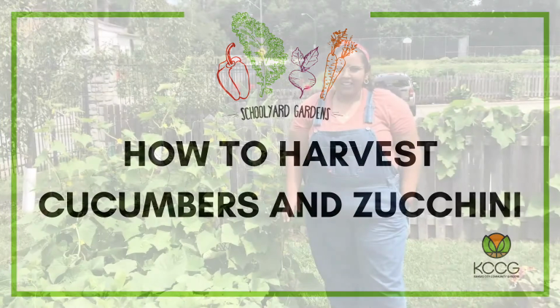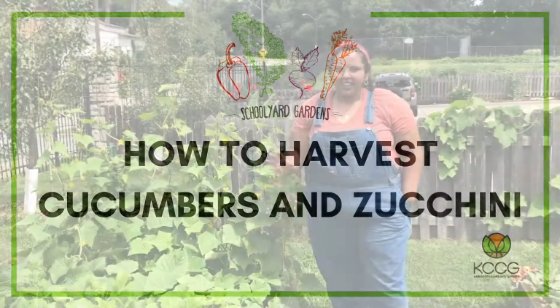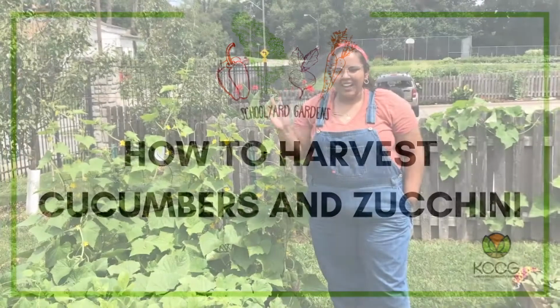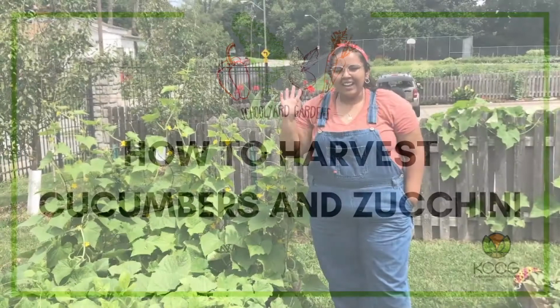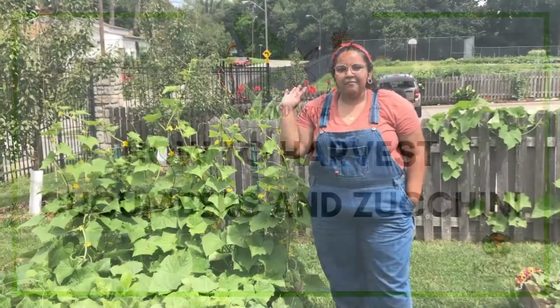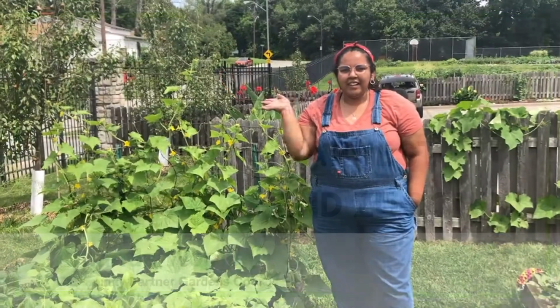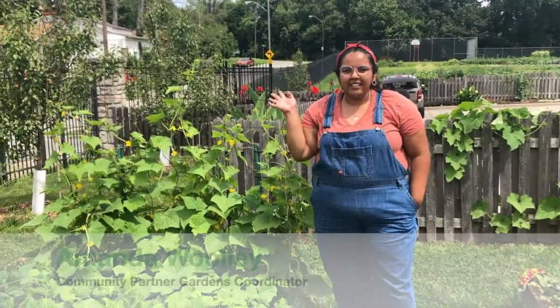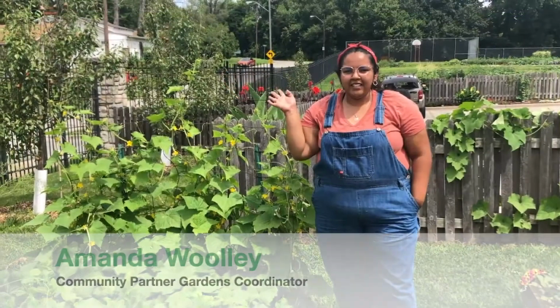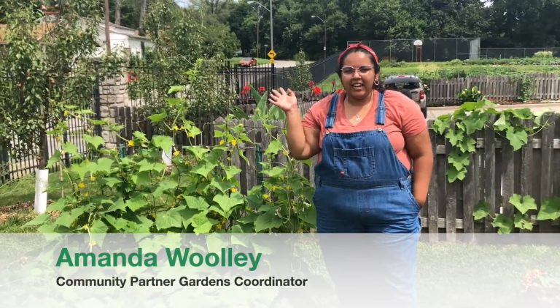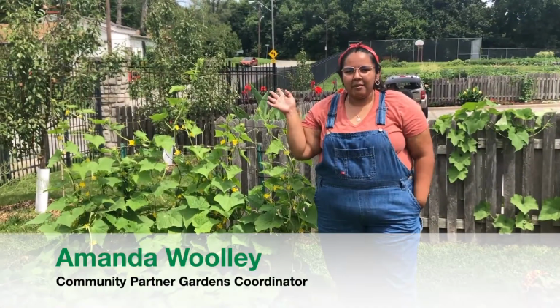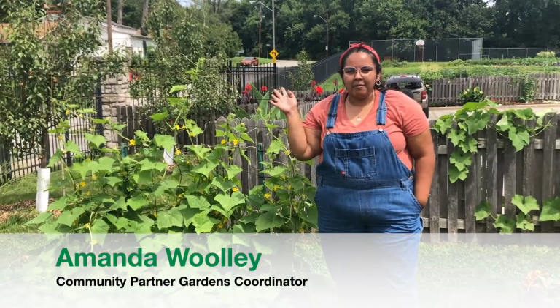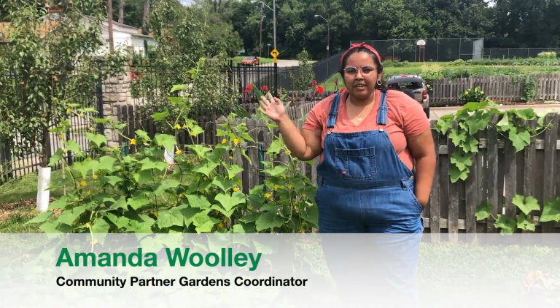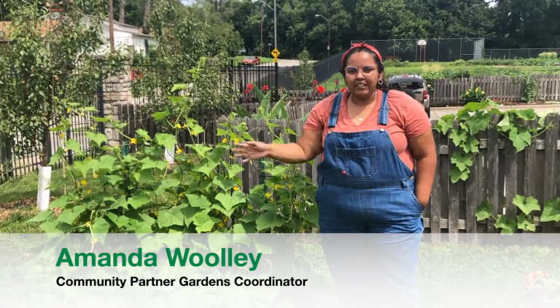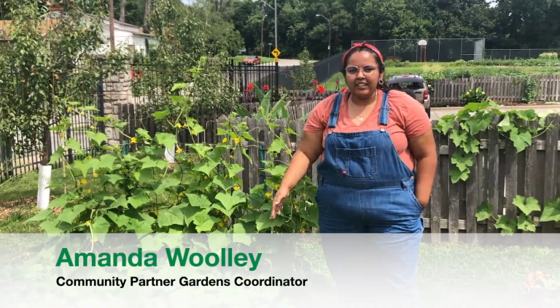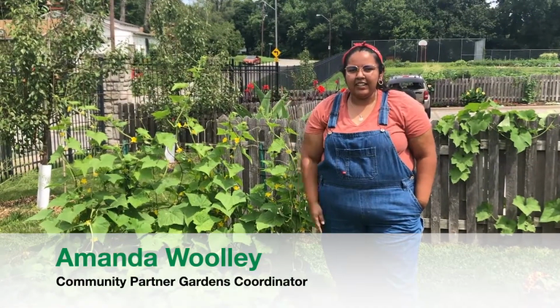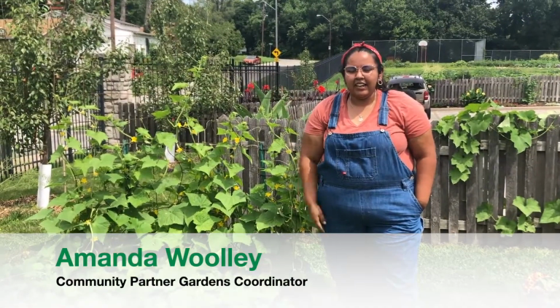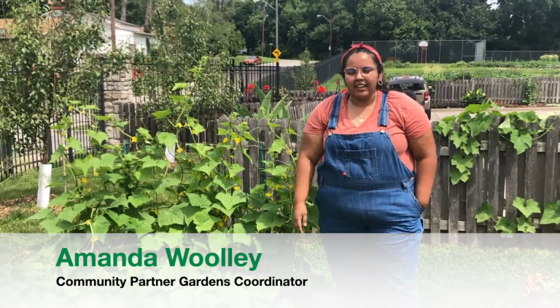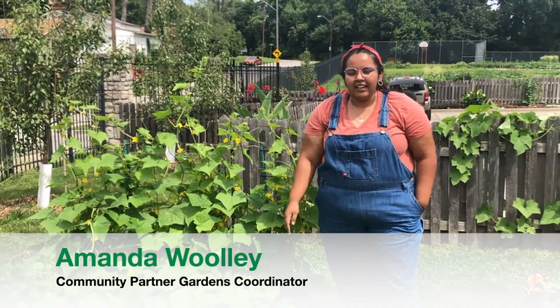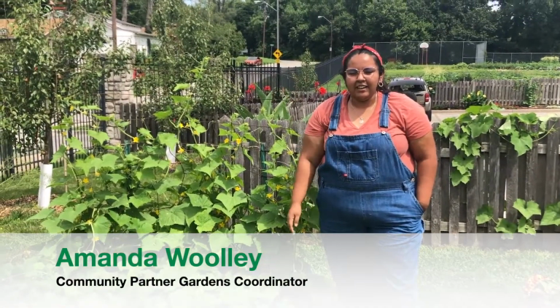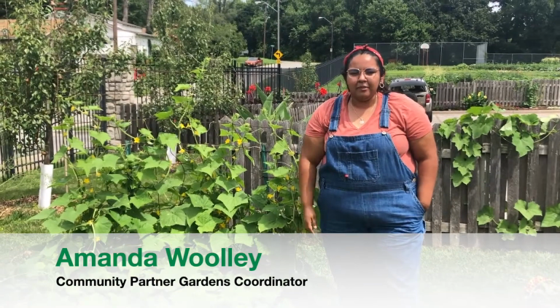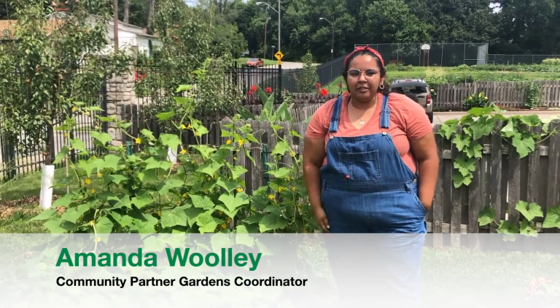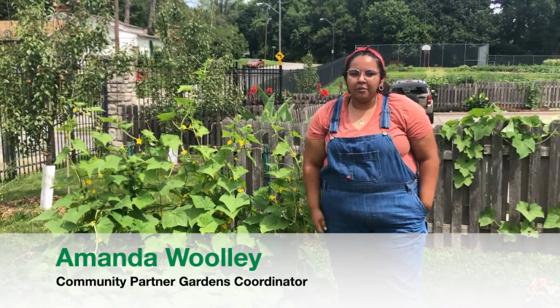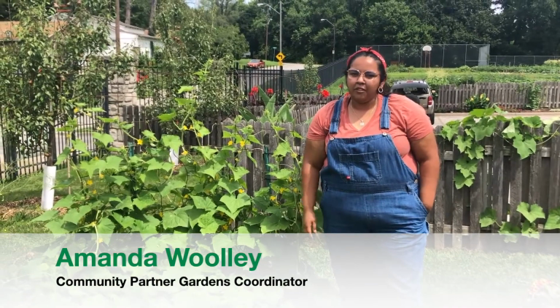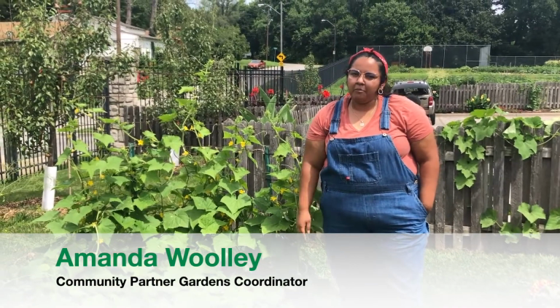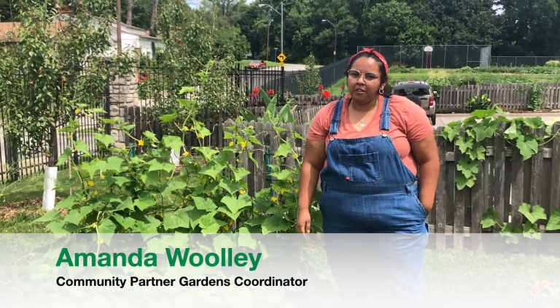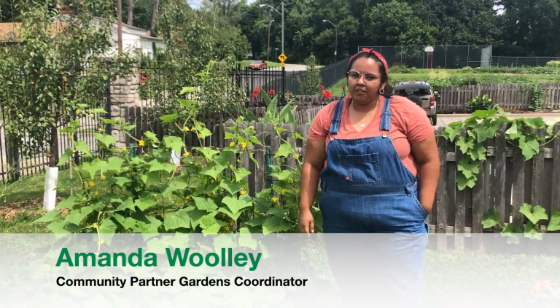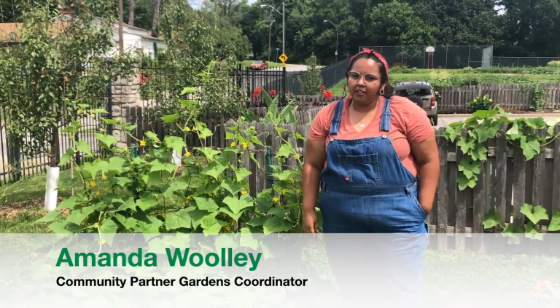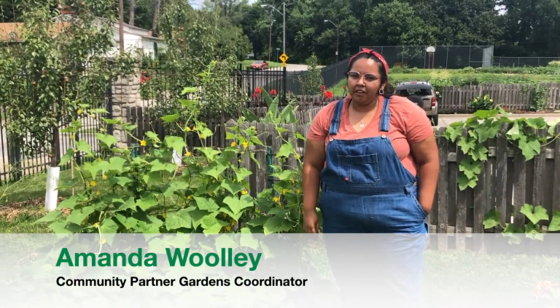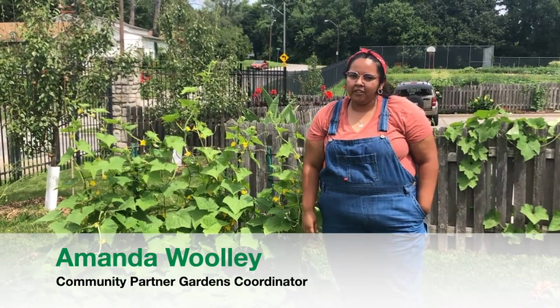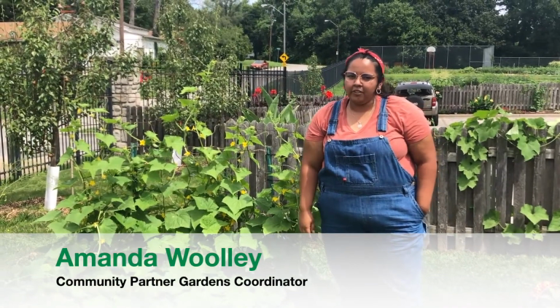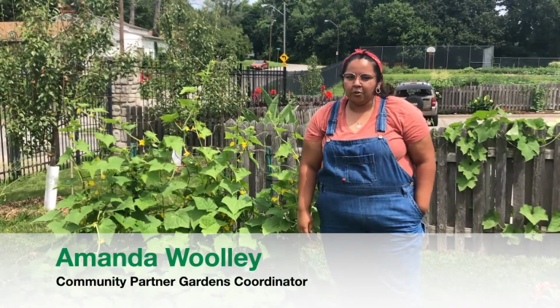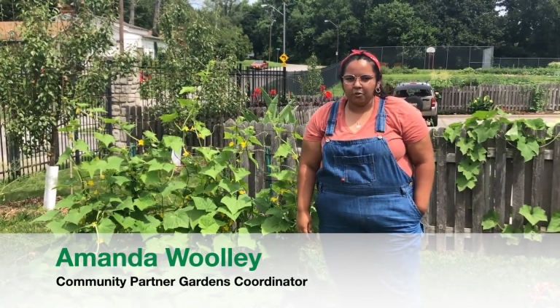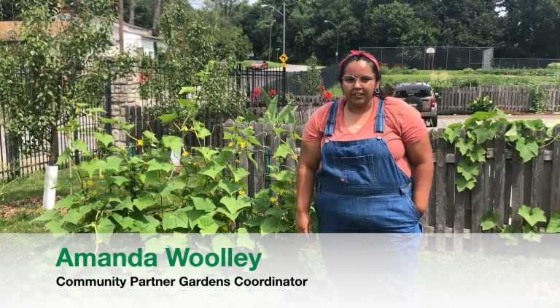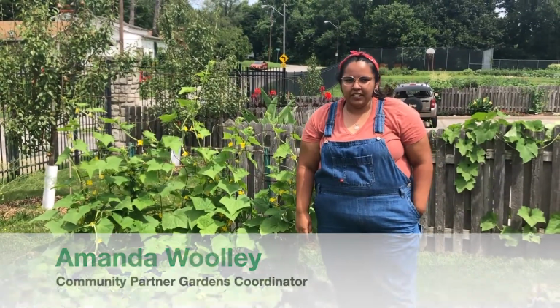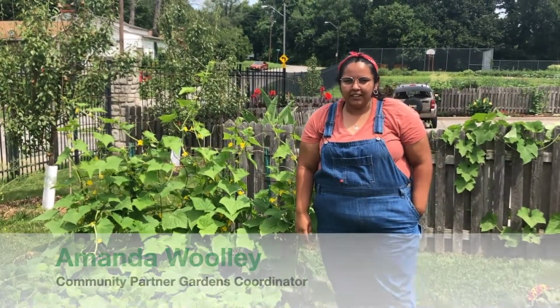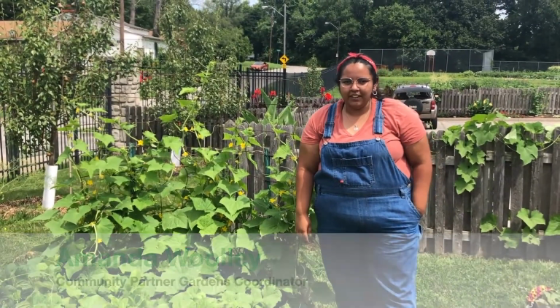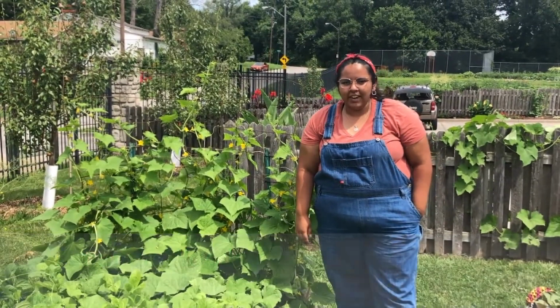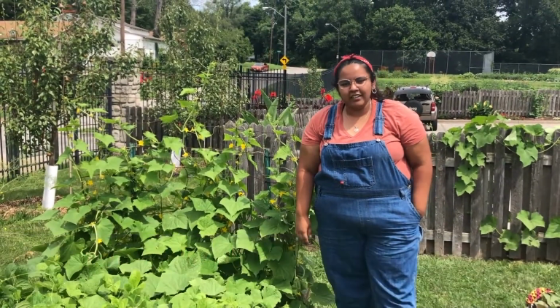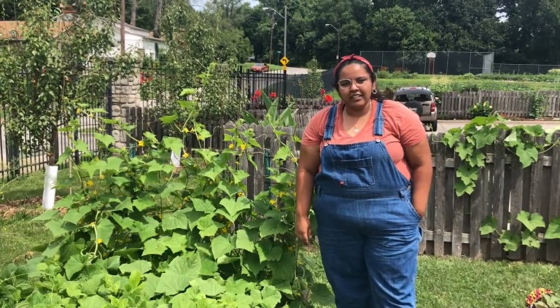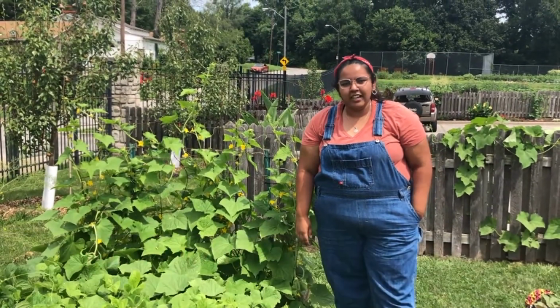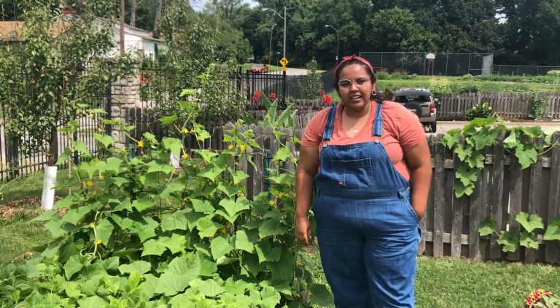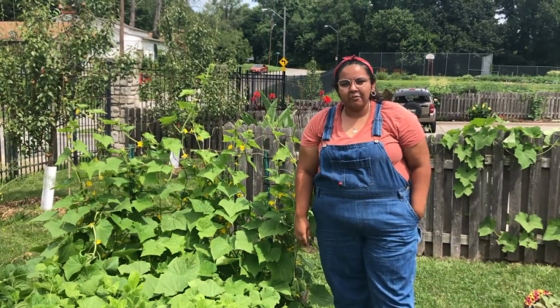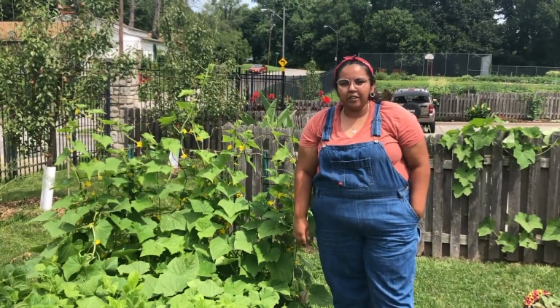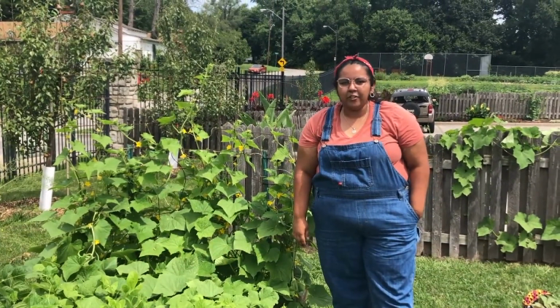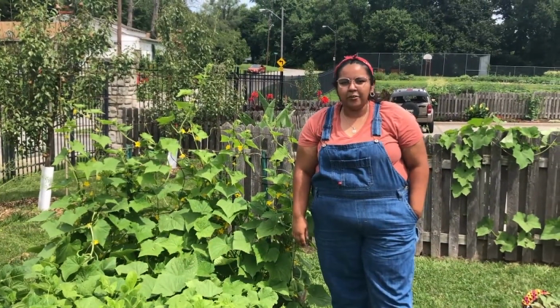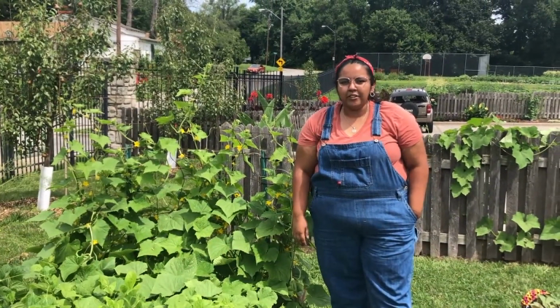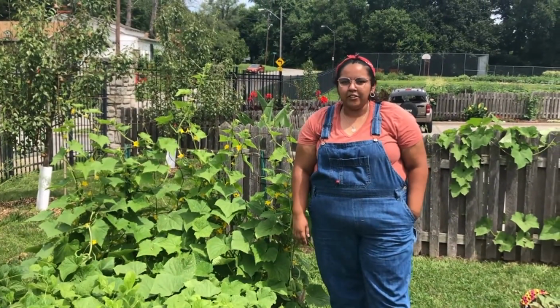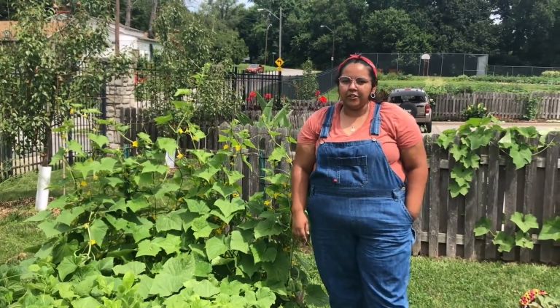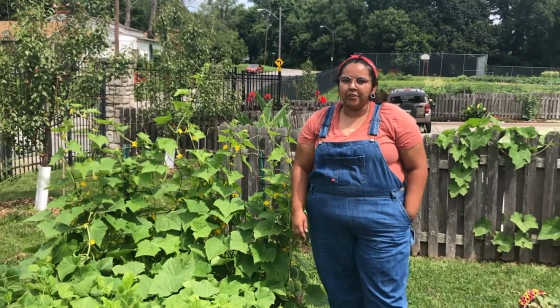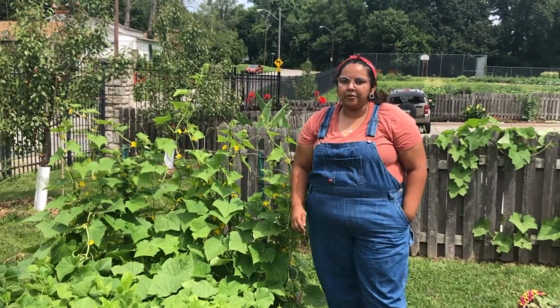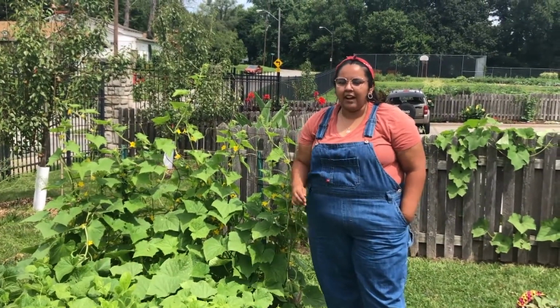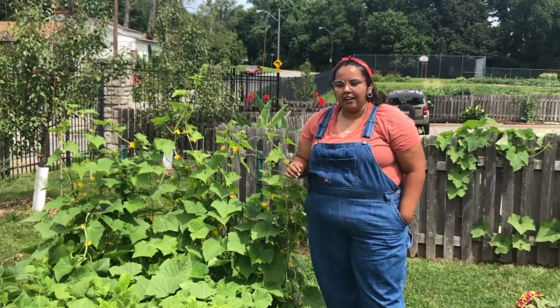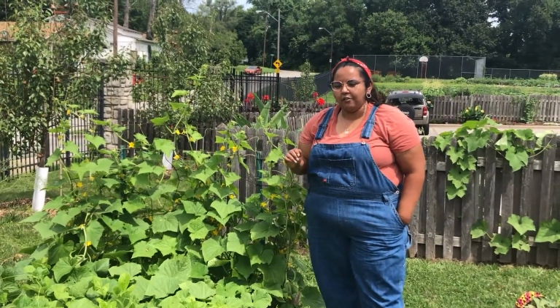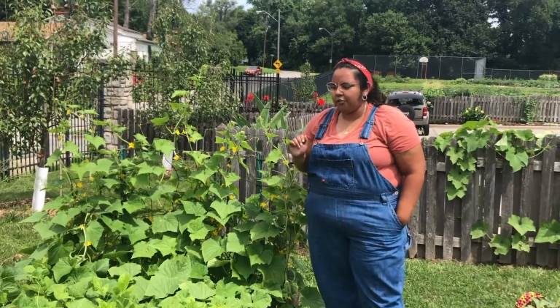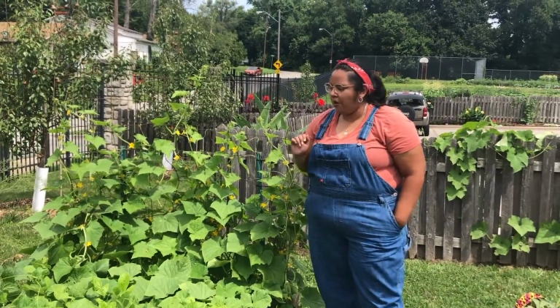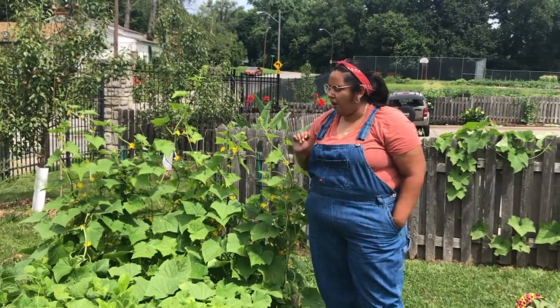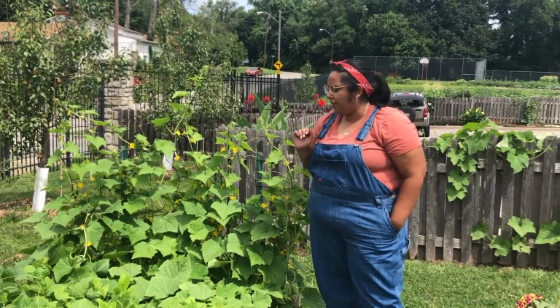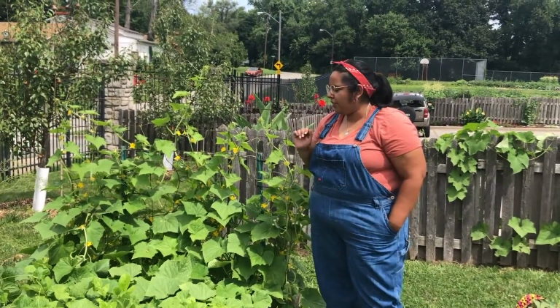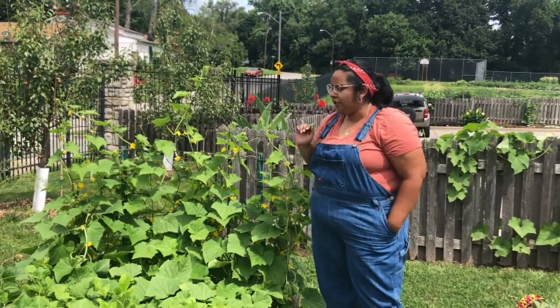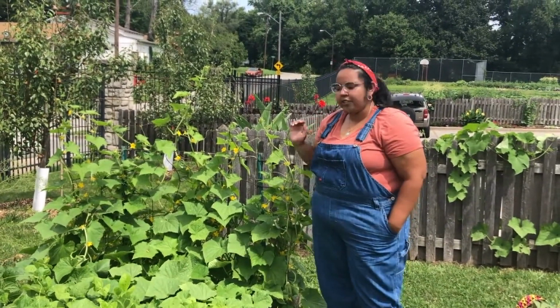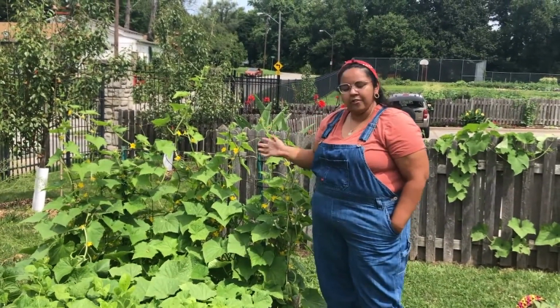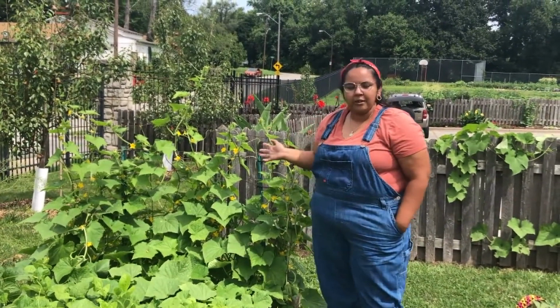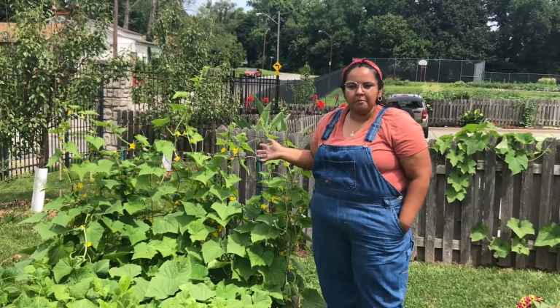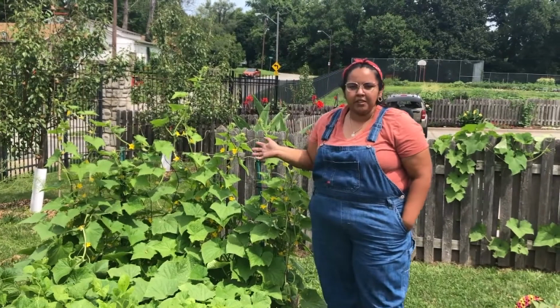Hi friends, I'm Amanda. I am the Community Partner Gardens Coordinator and today we are going to show you how to harvest your cucumbers.